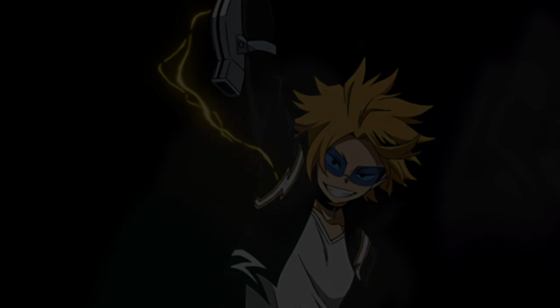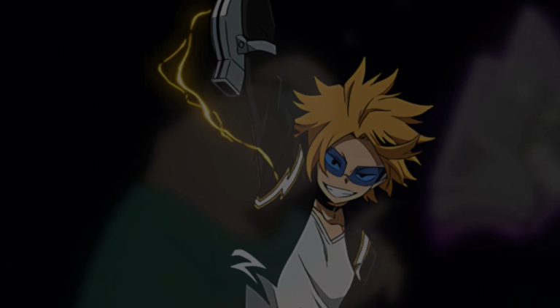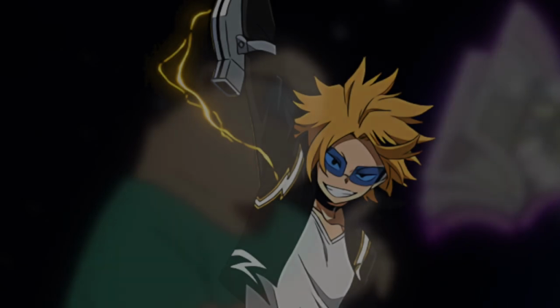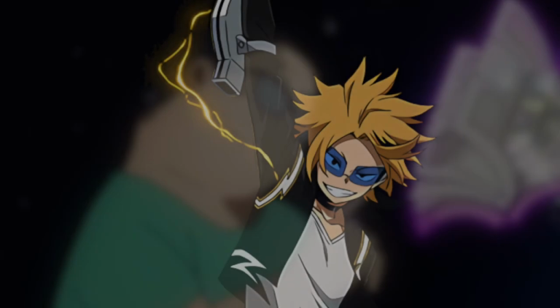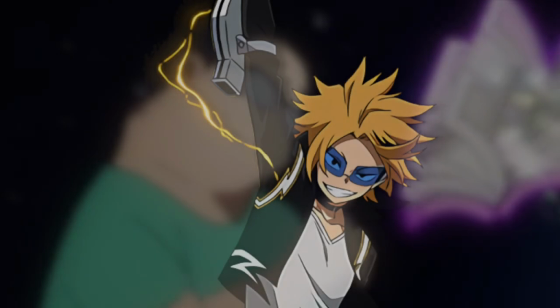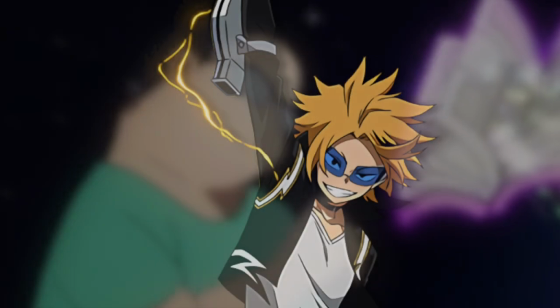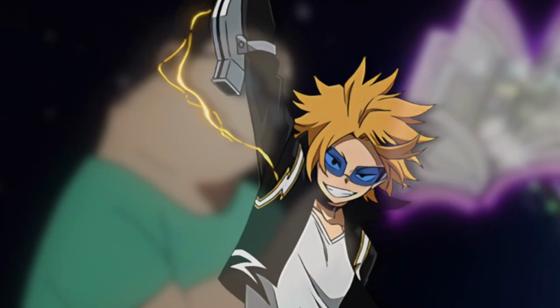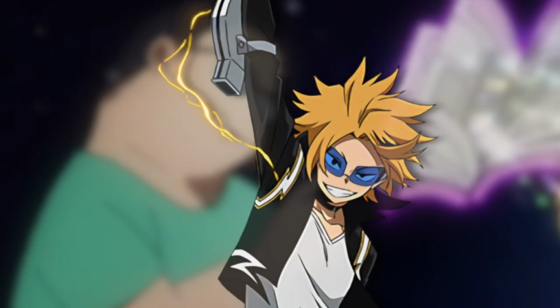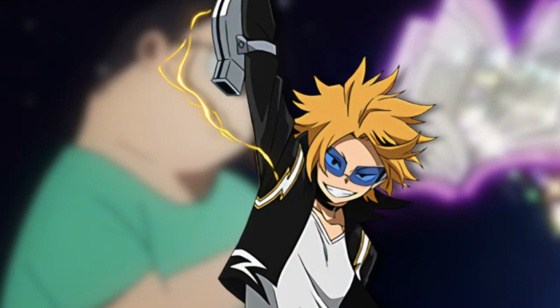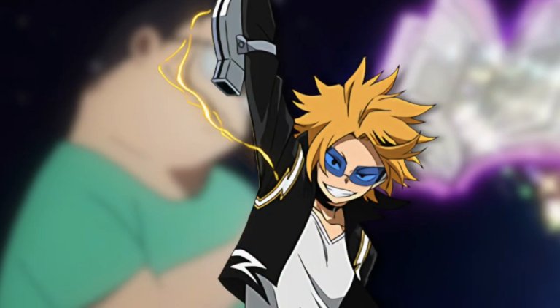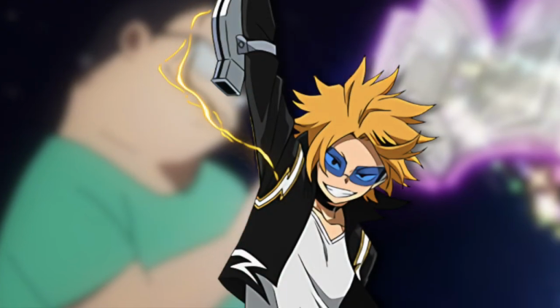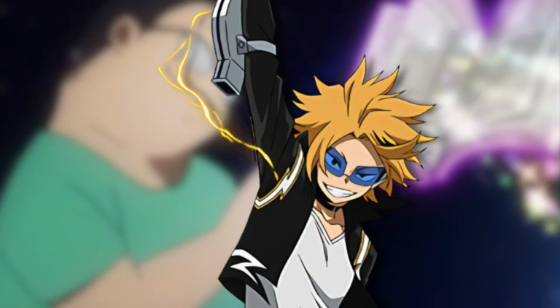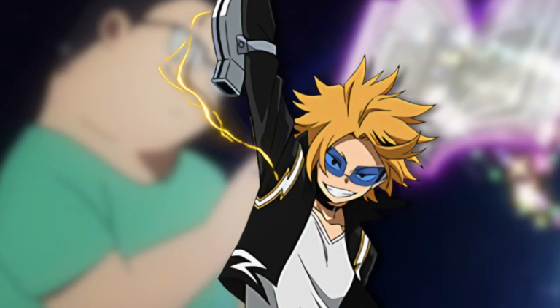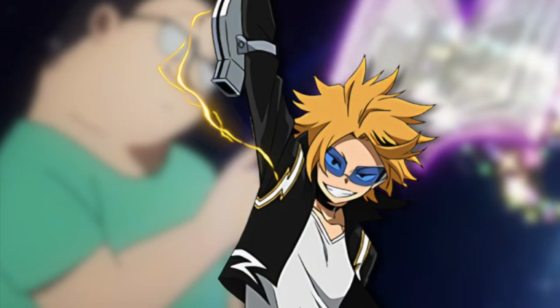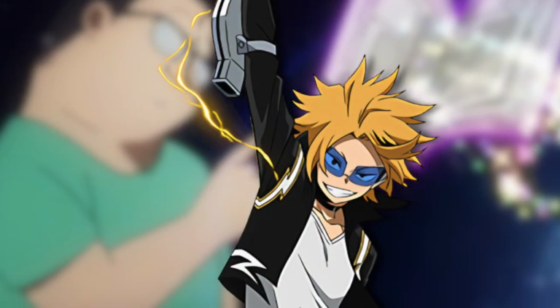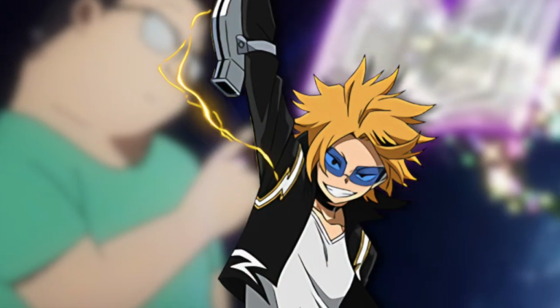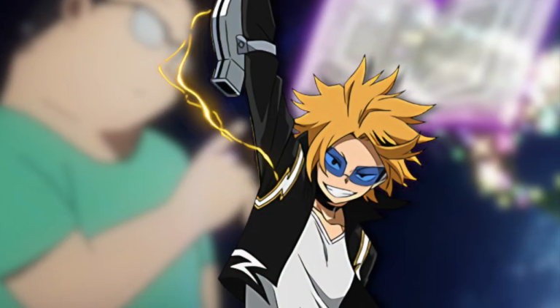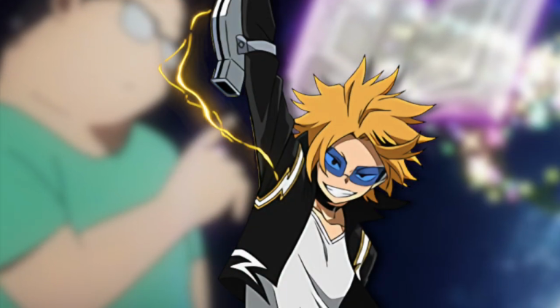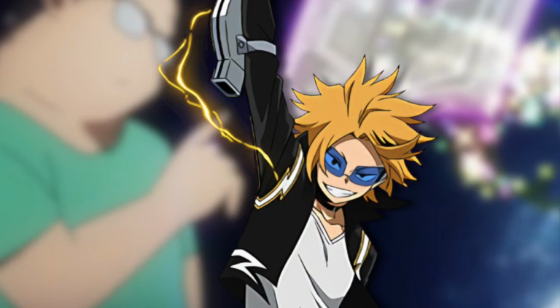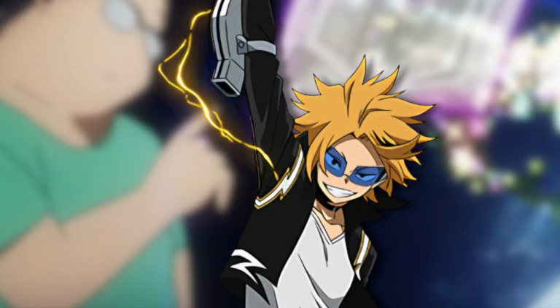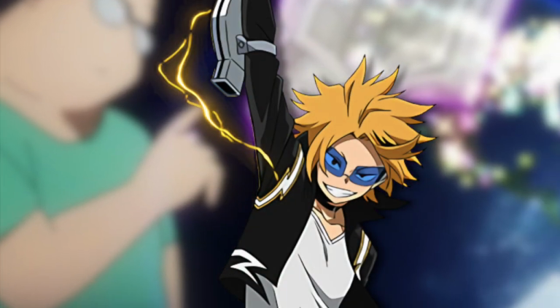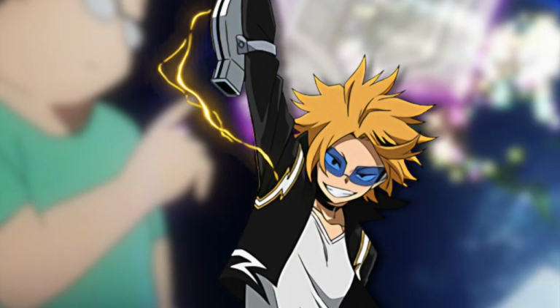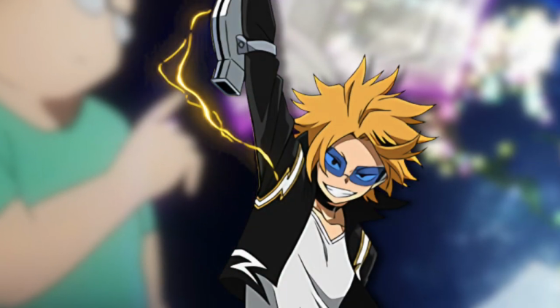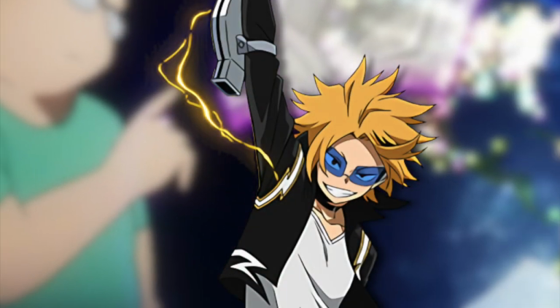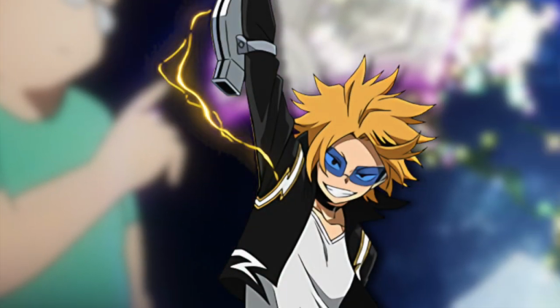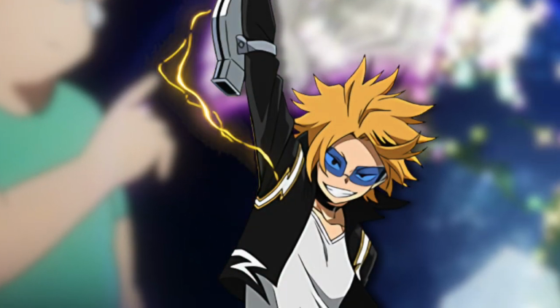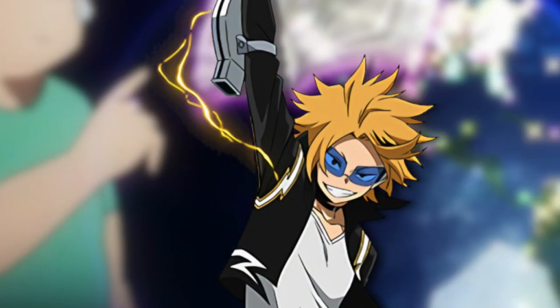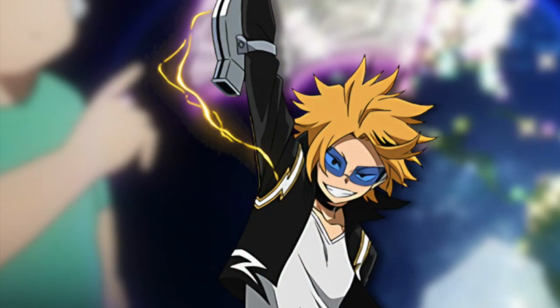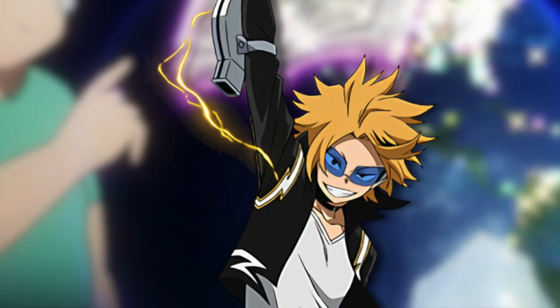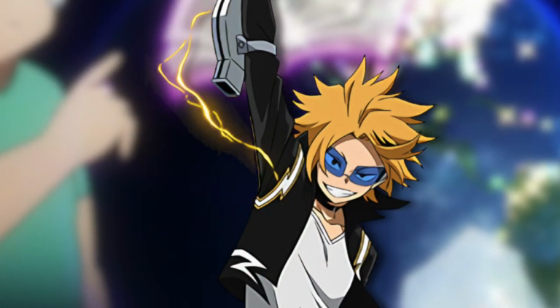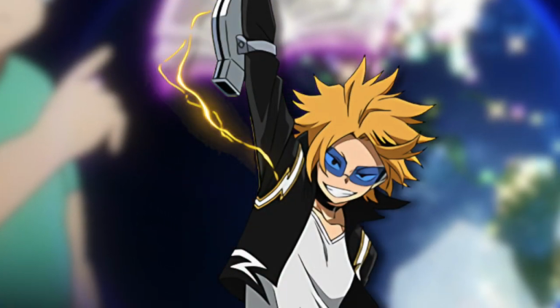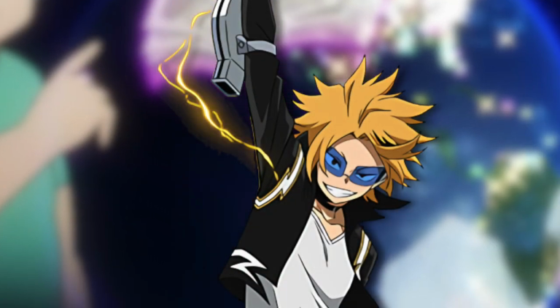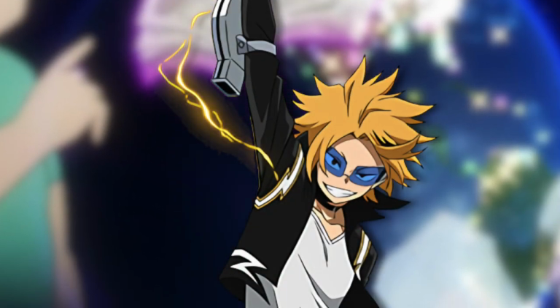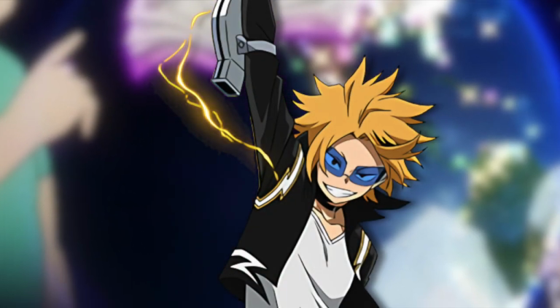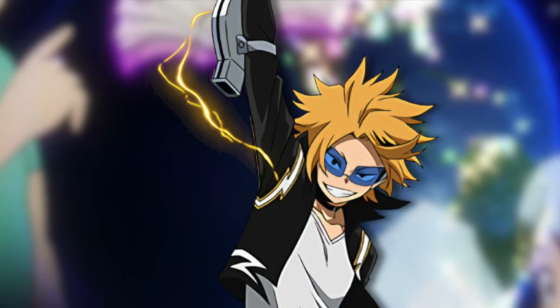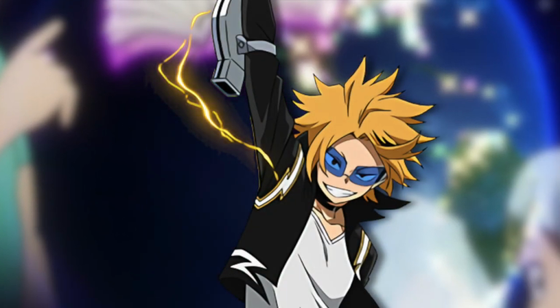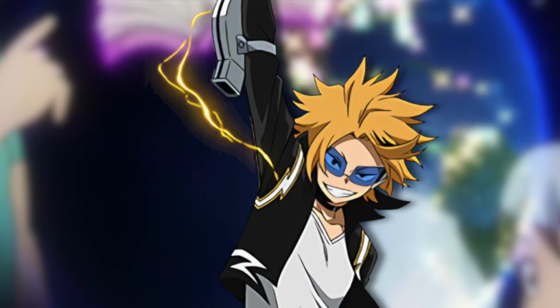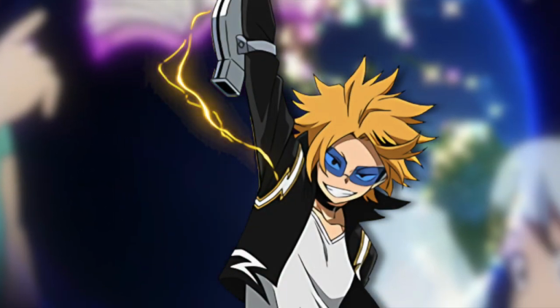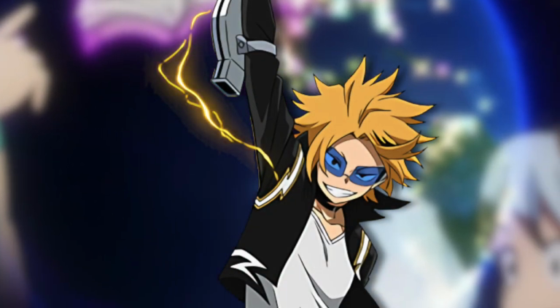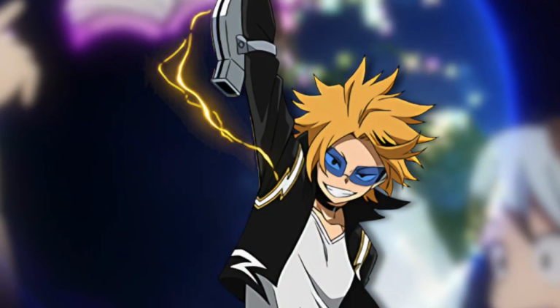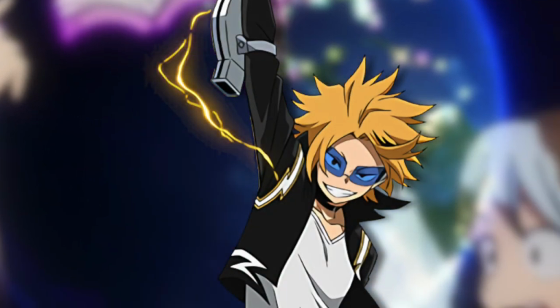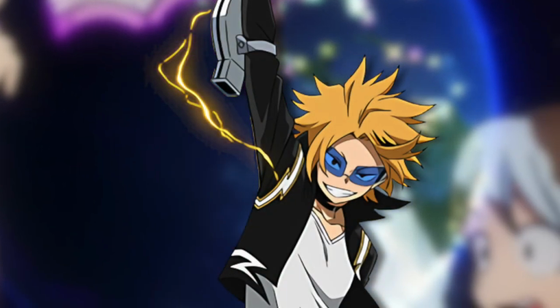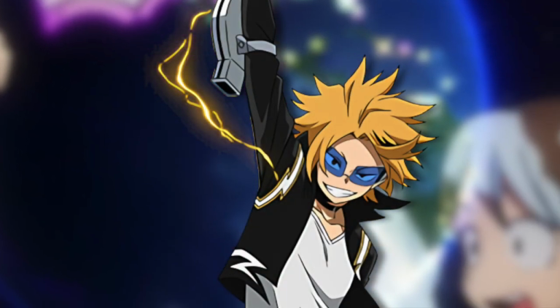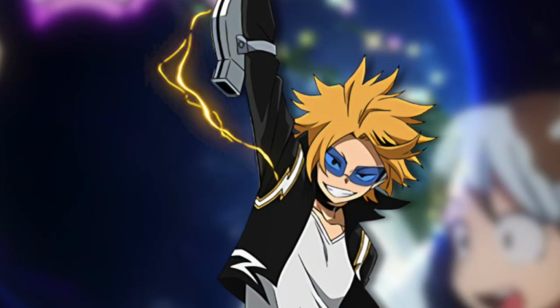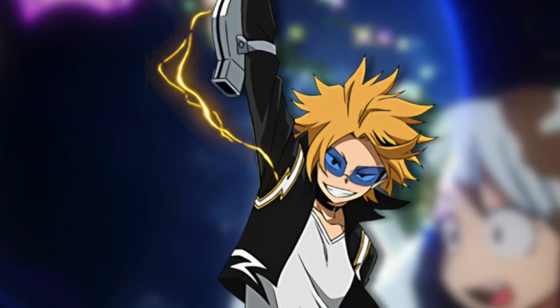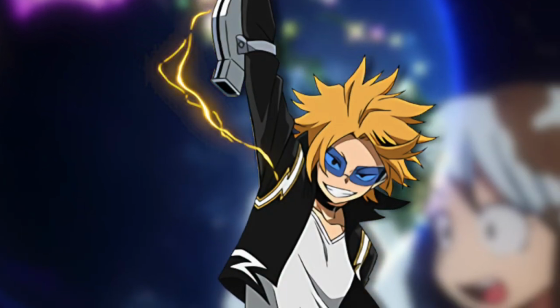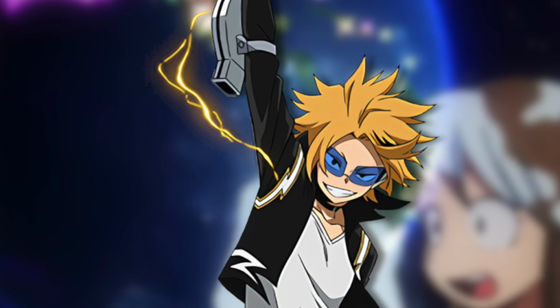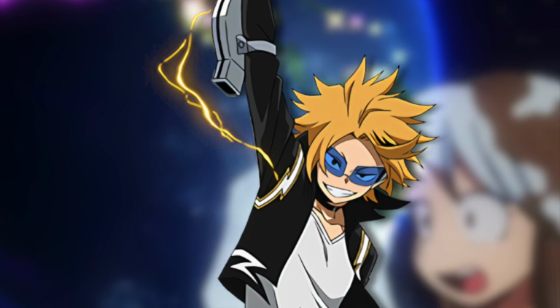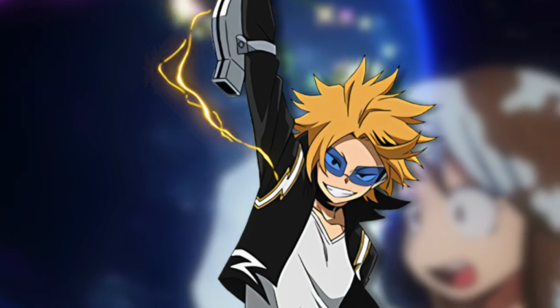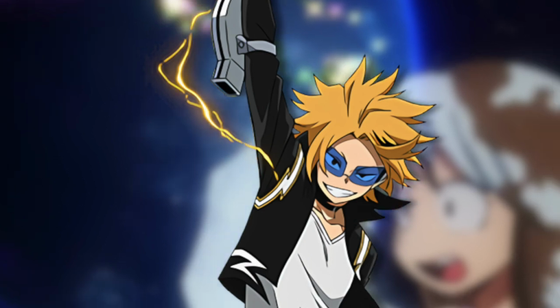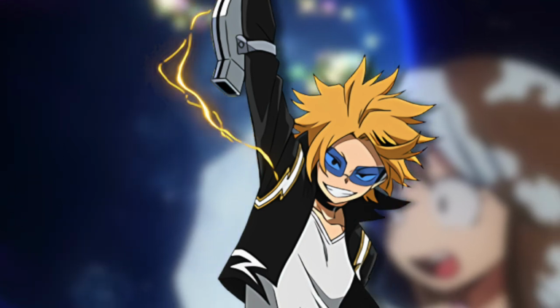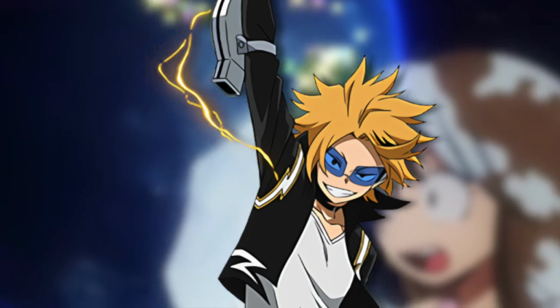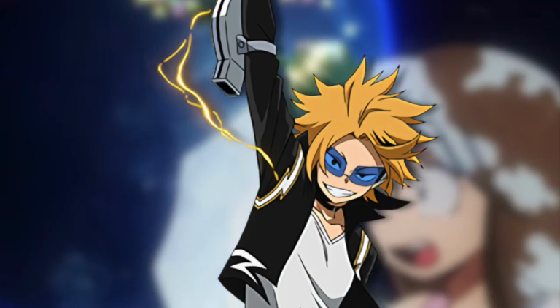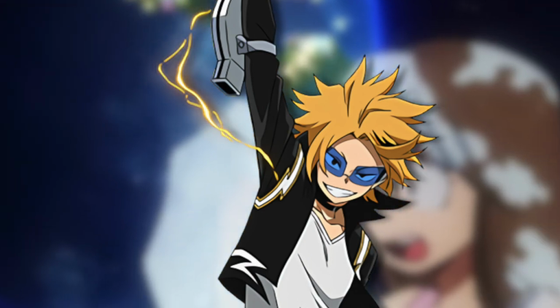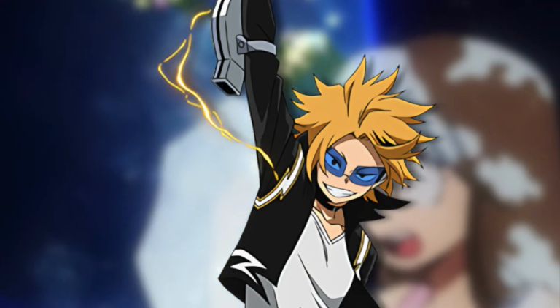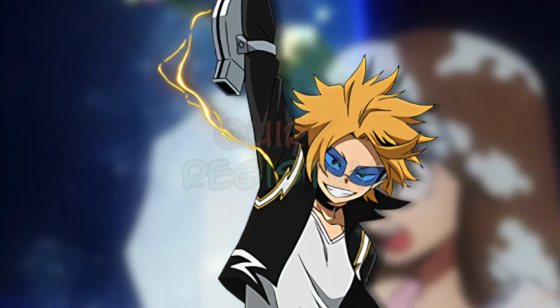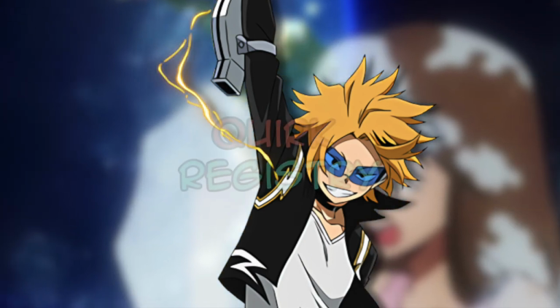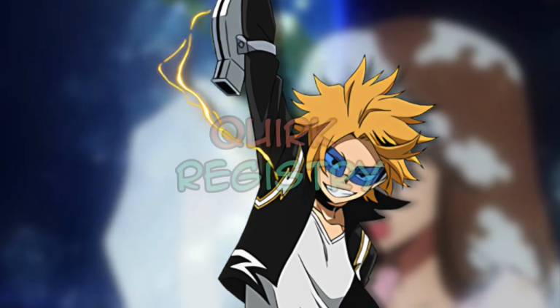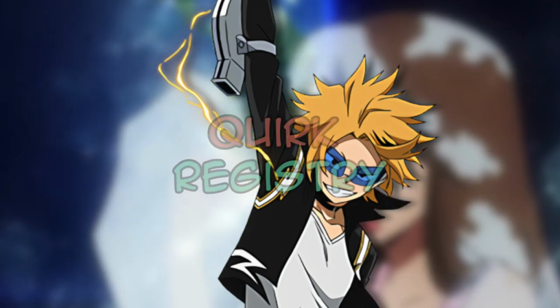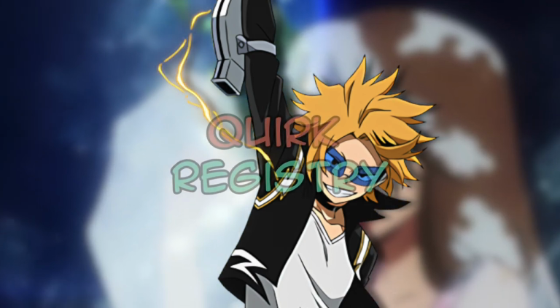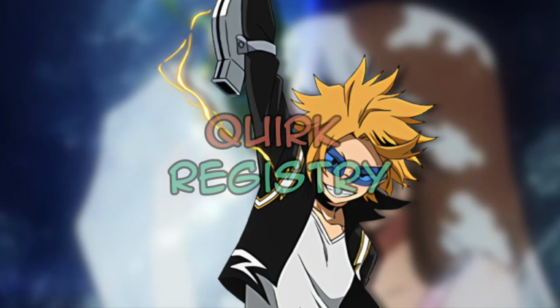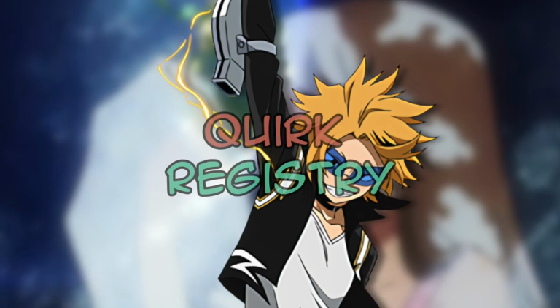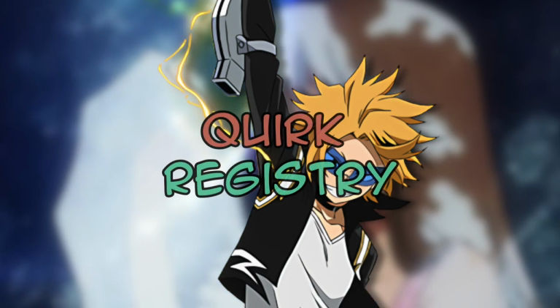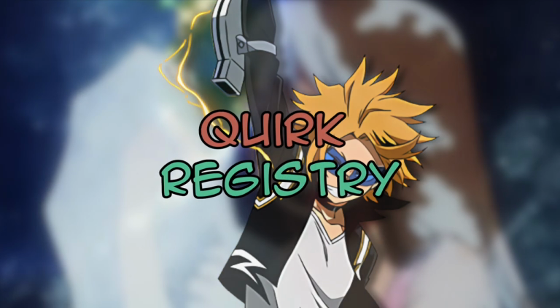It's your boy the Hot Rodster here and today we're going to be logging in another entry to the quirk registry by examining the quirk electrification.